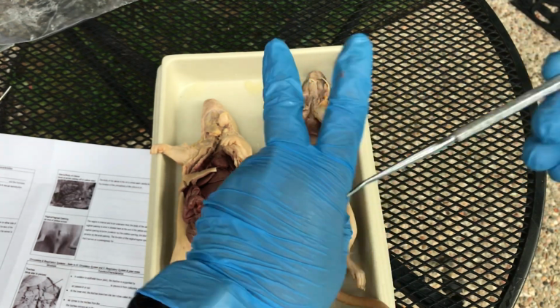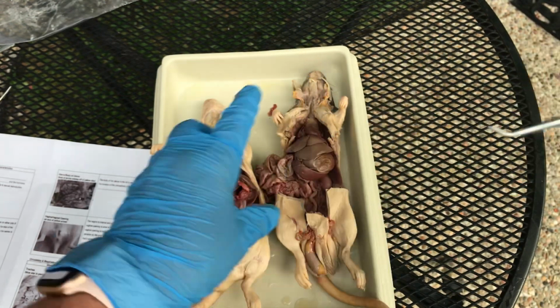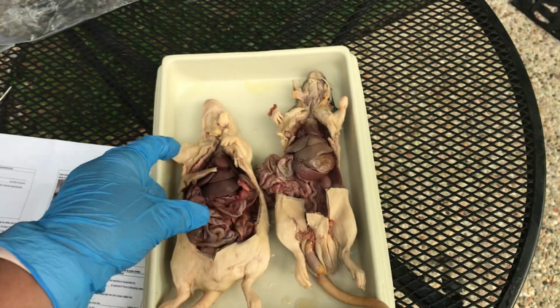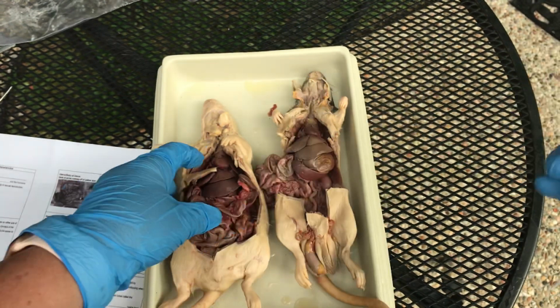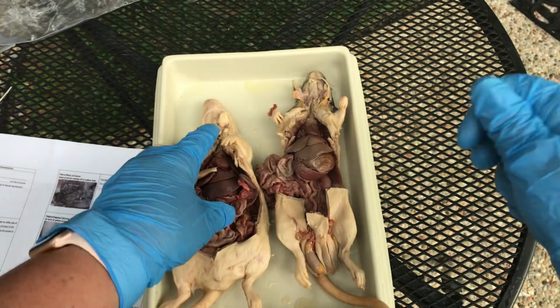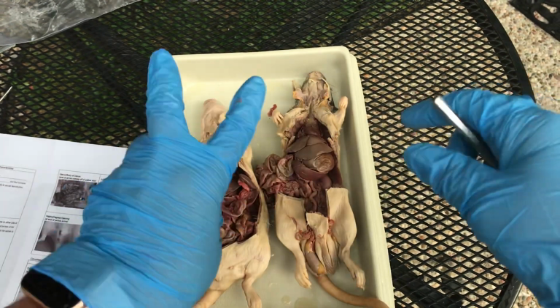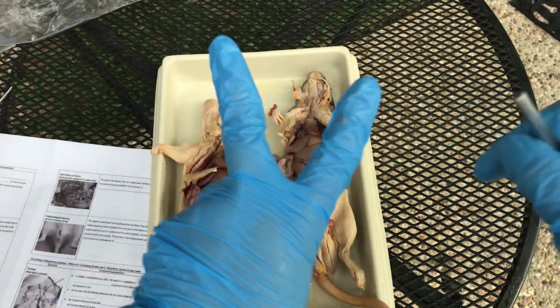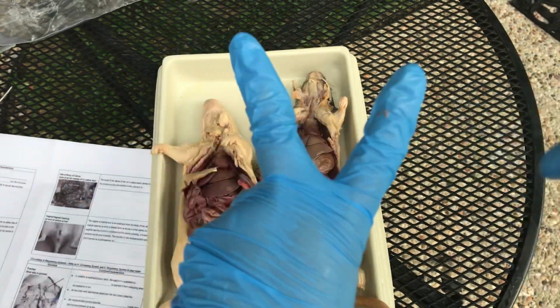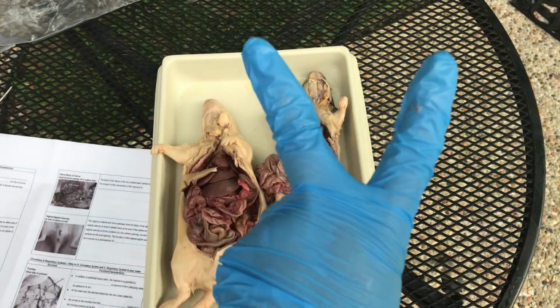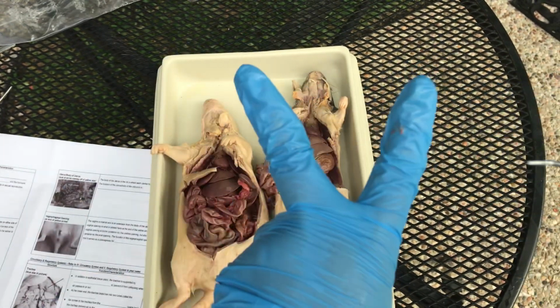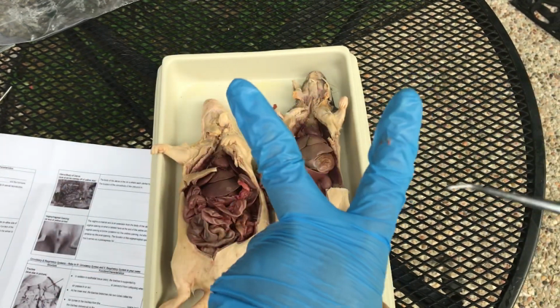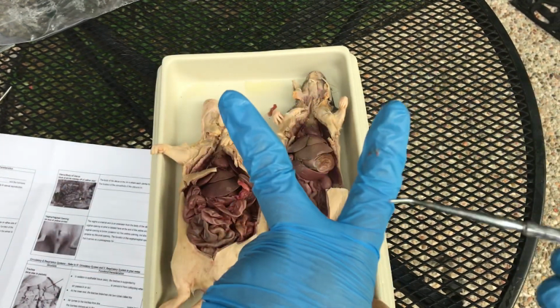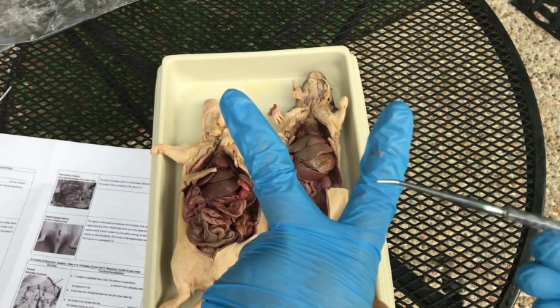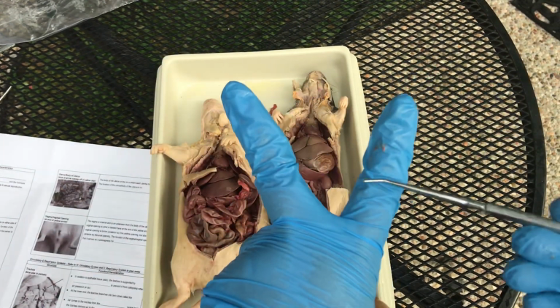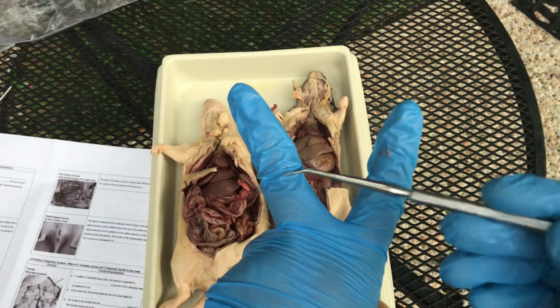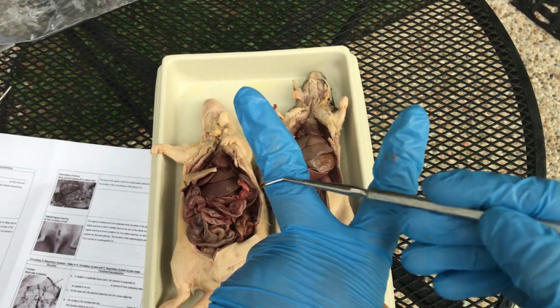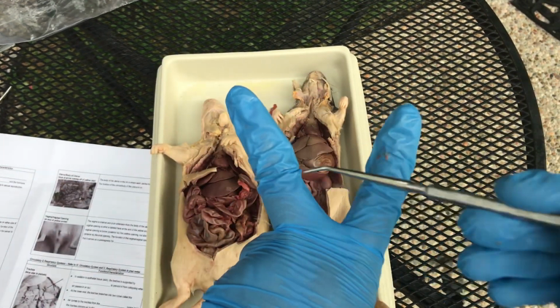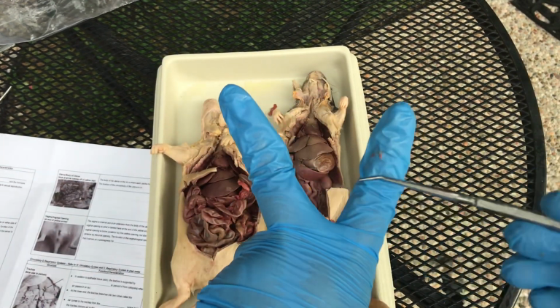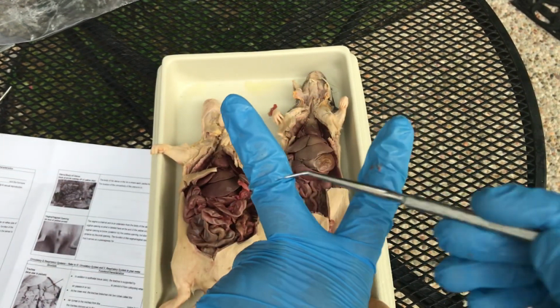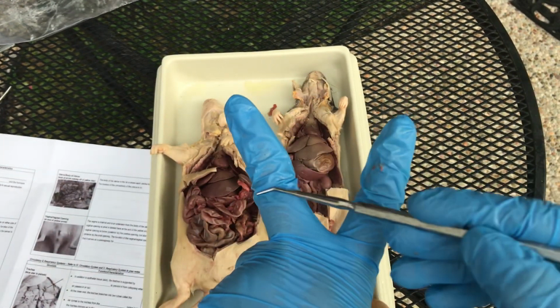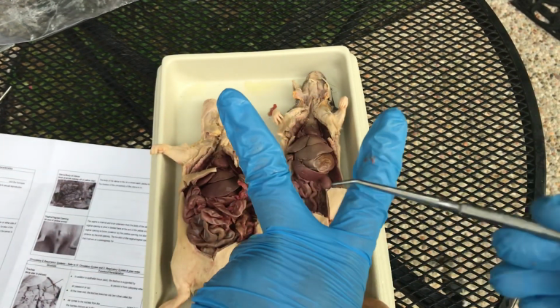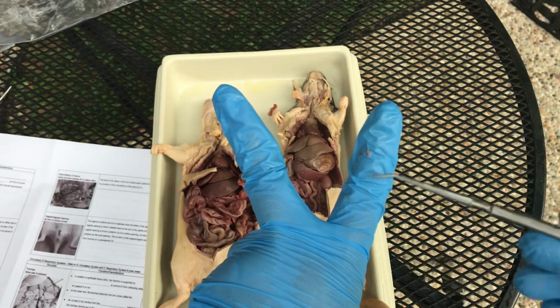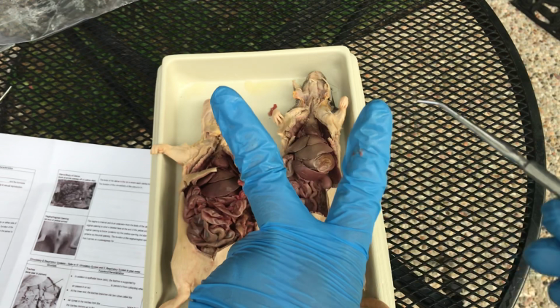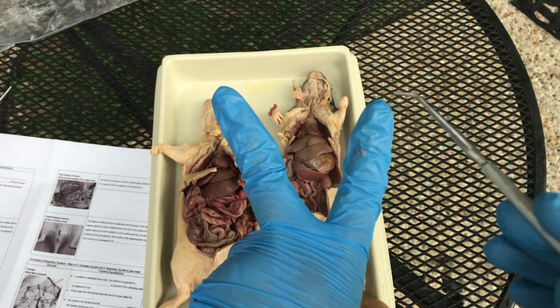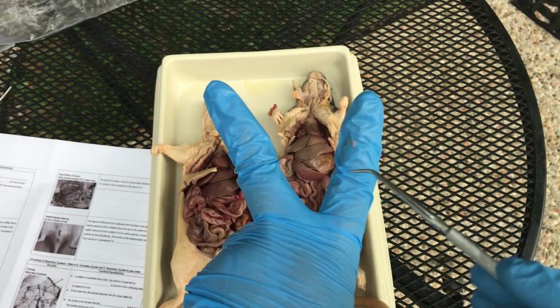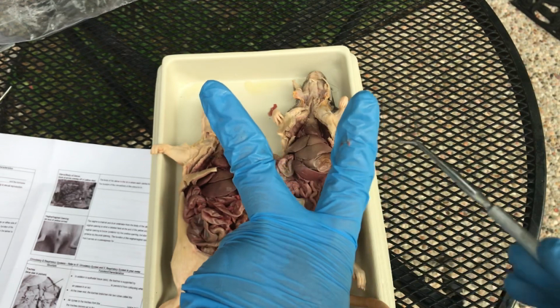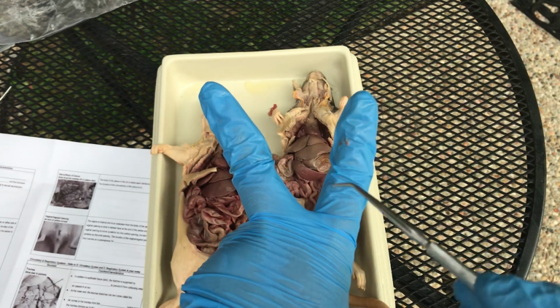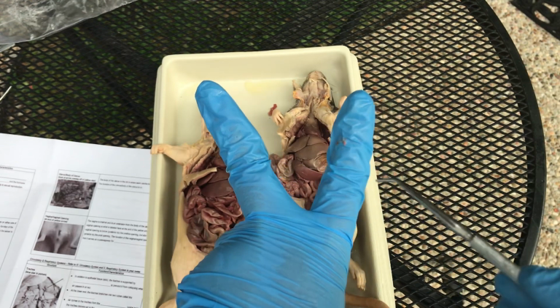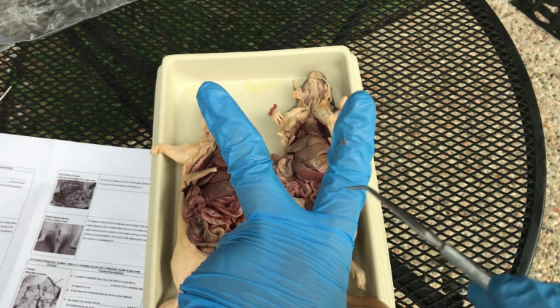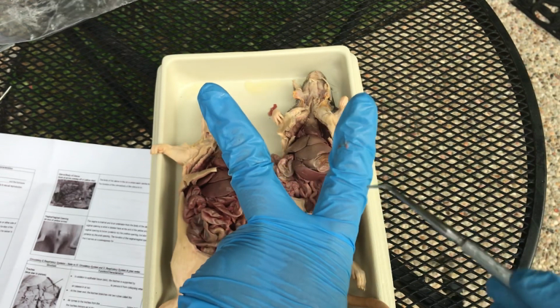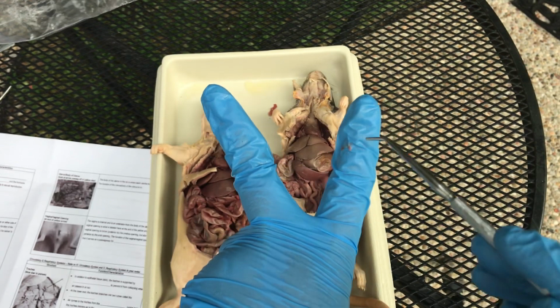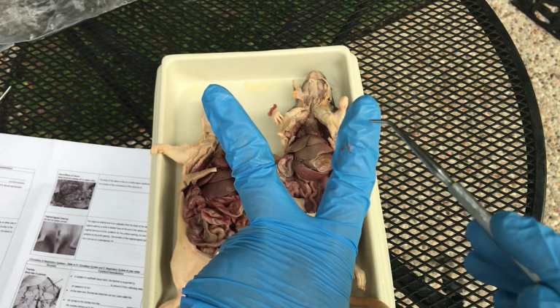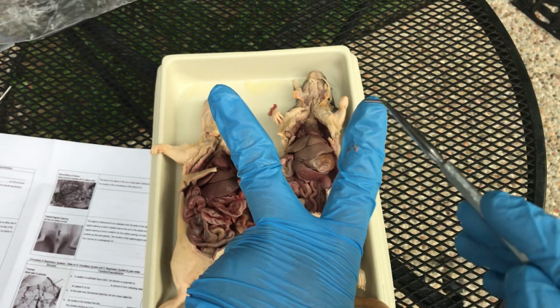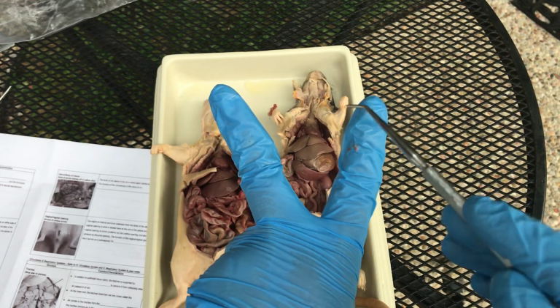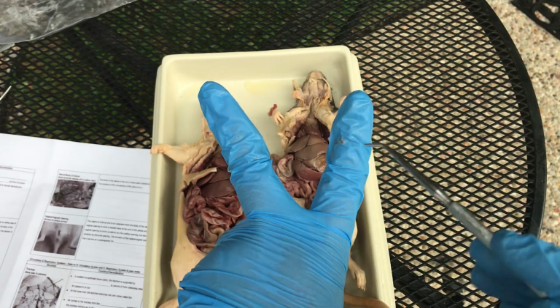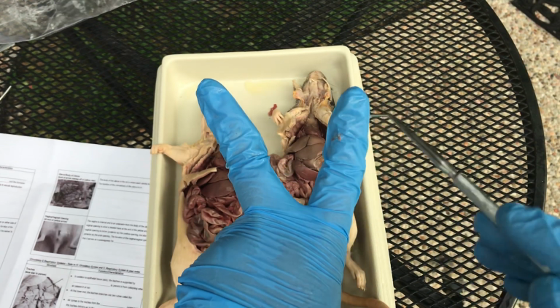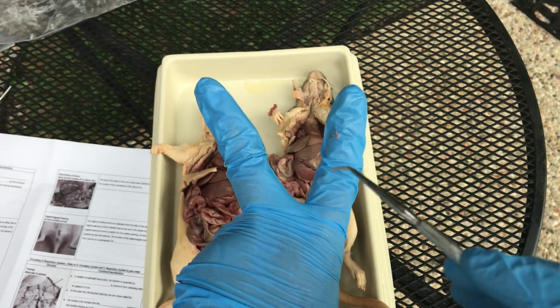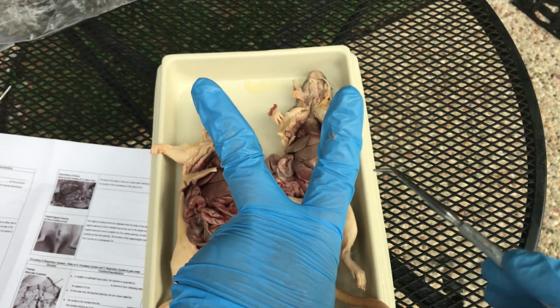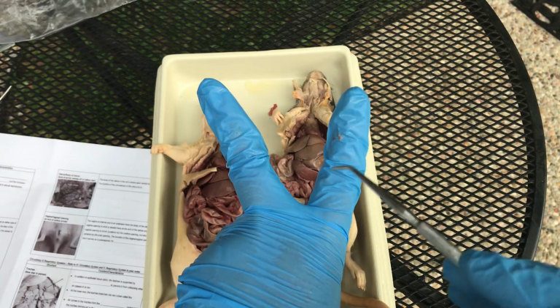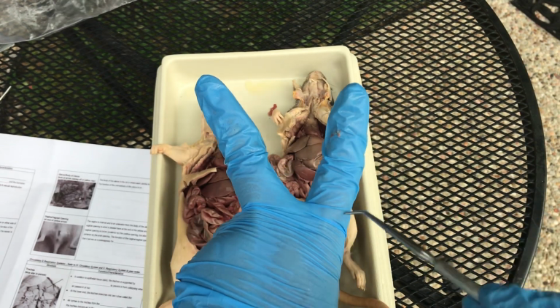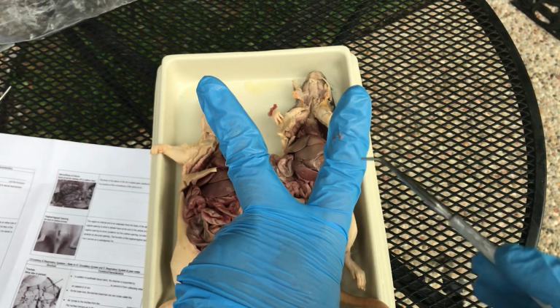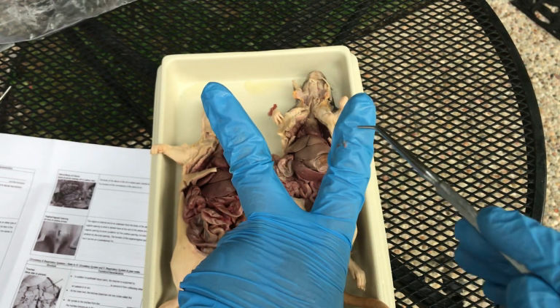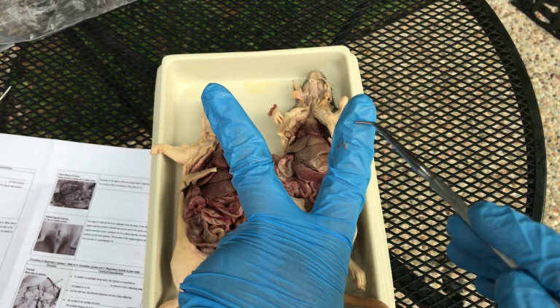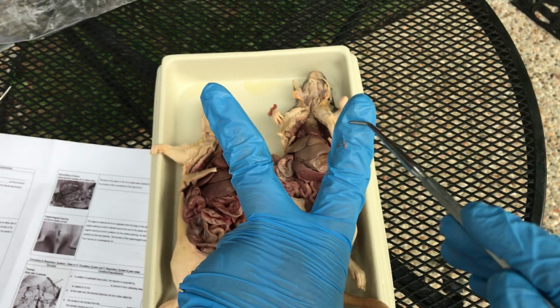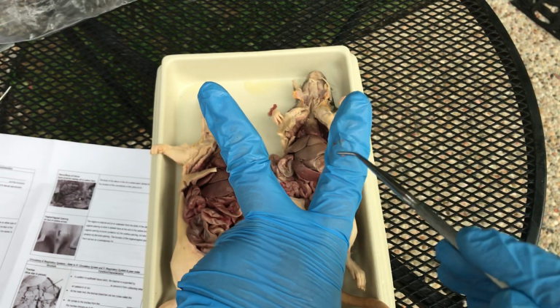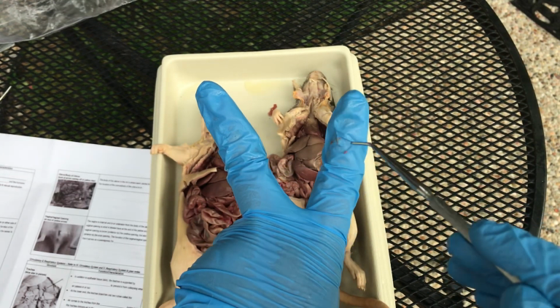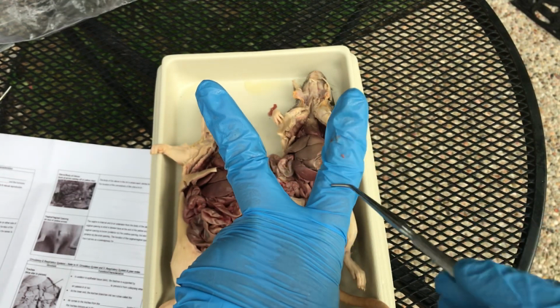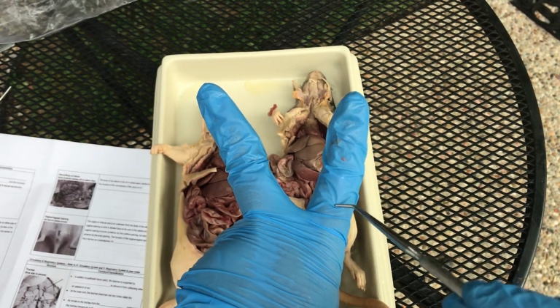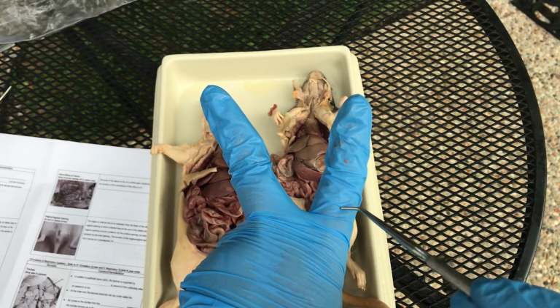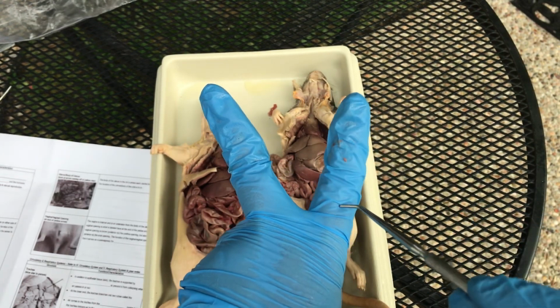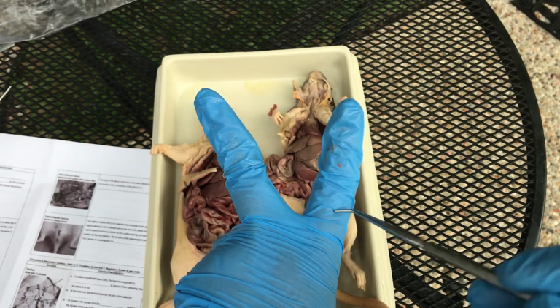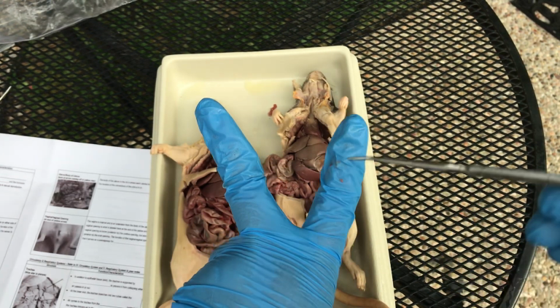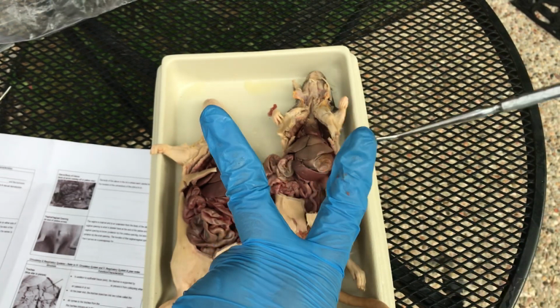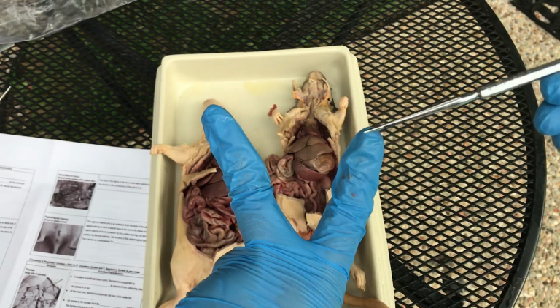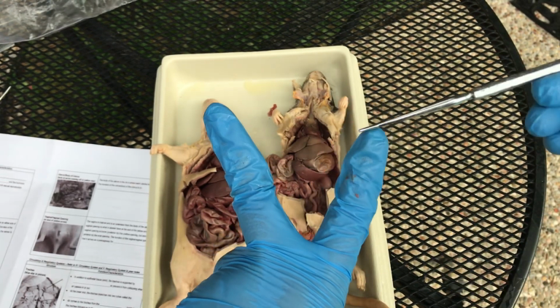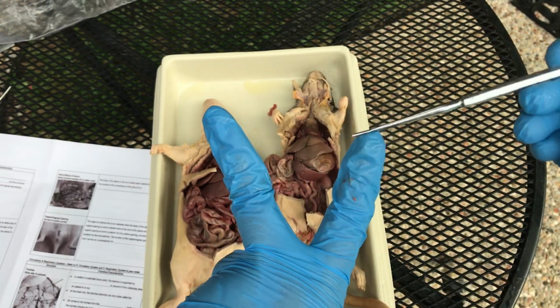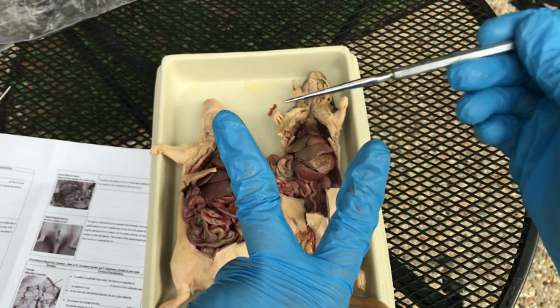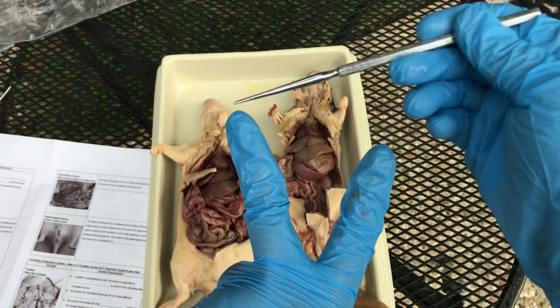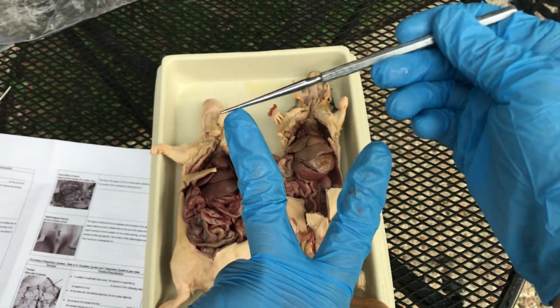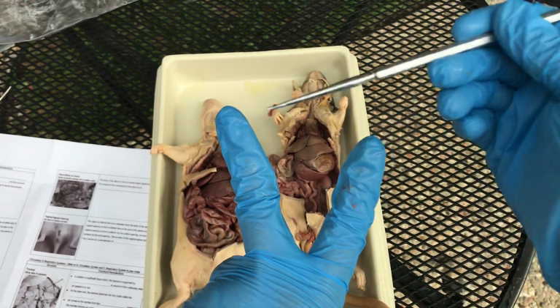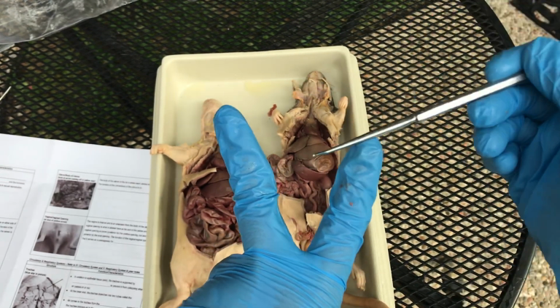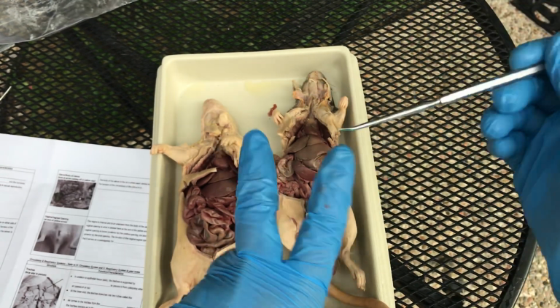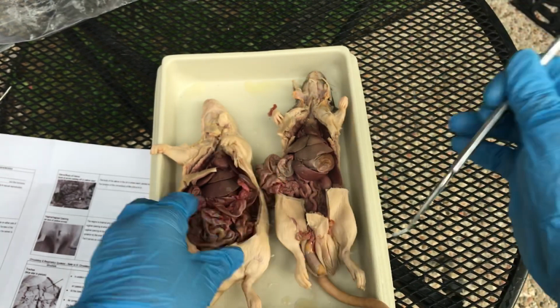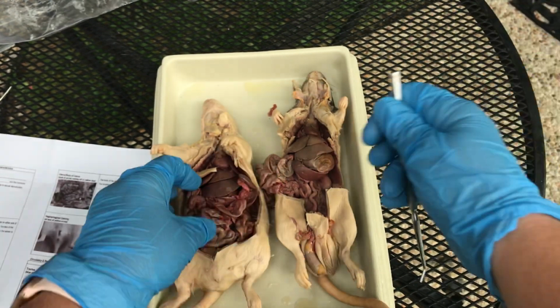So what you're looking for is two tubes. They're usually curly — that's why they're called uterine horns, kind of like the horn on a ram. And then the ovaries are at the top.